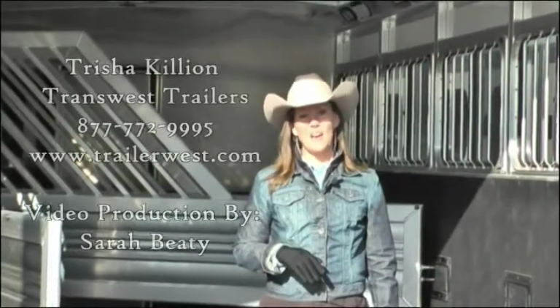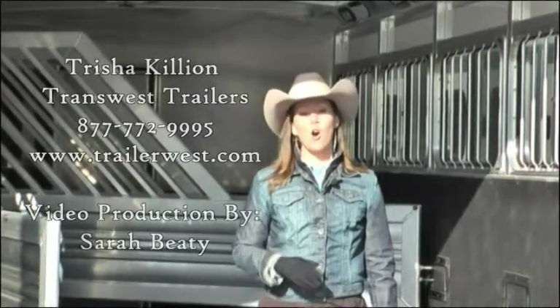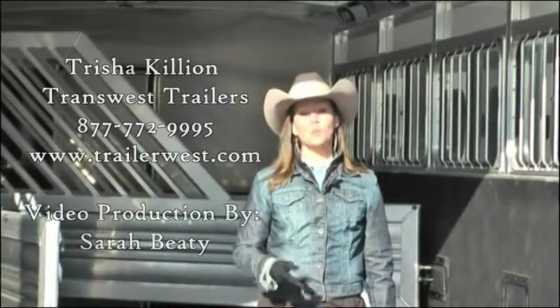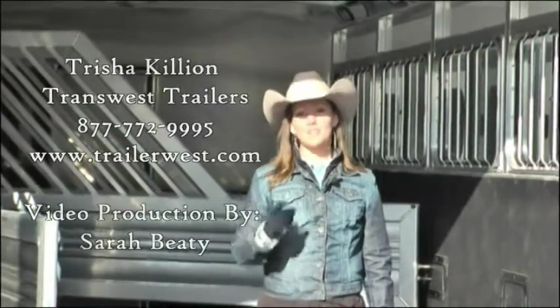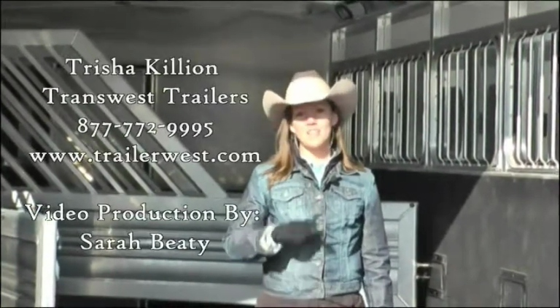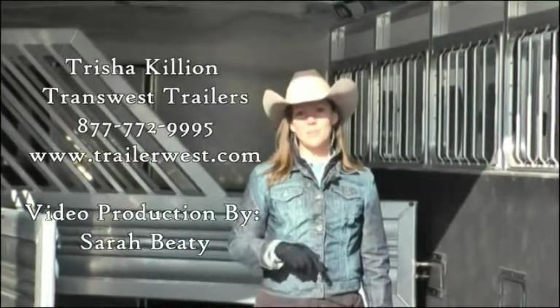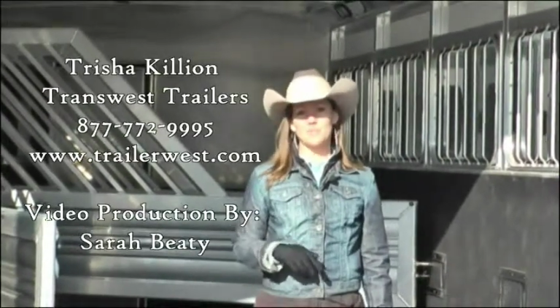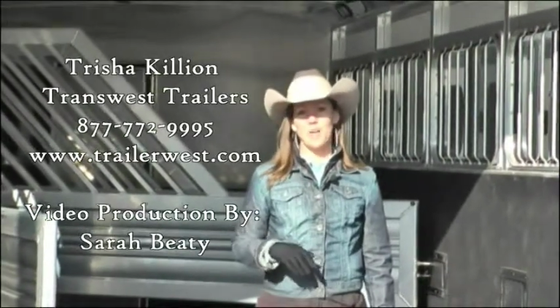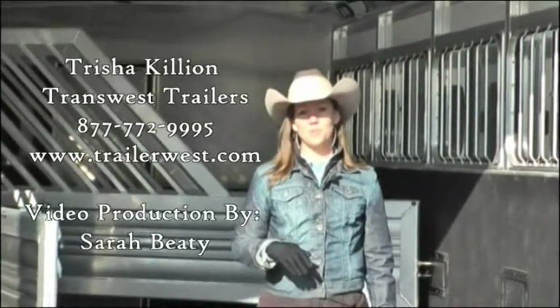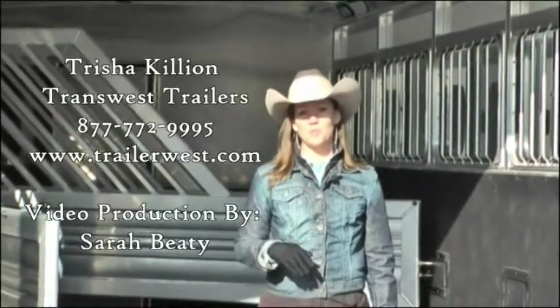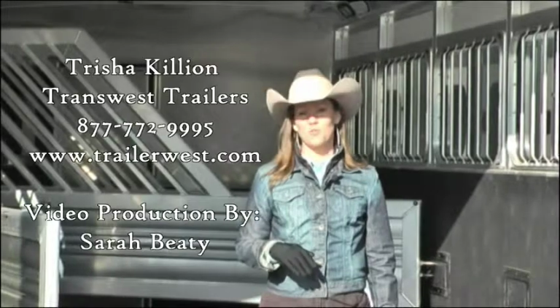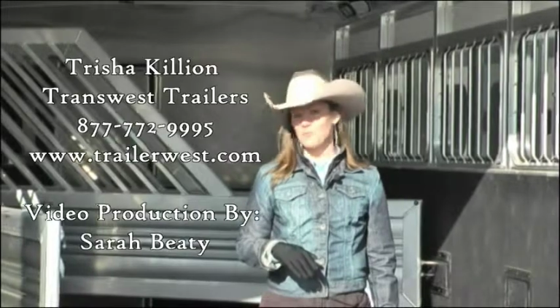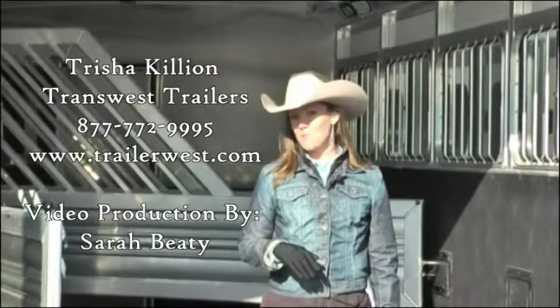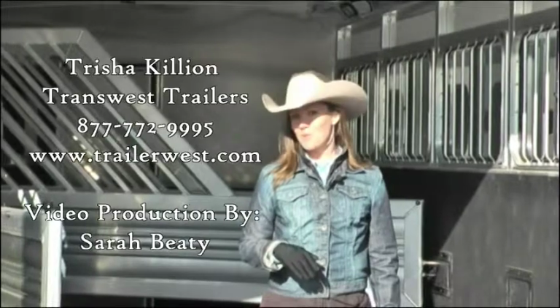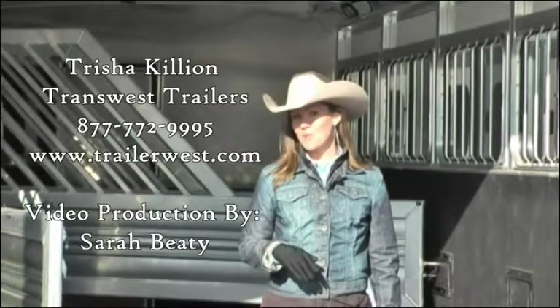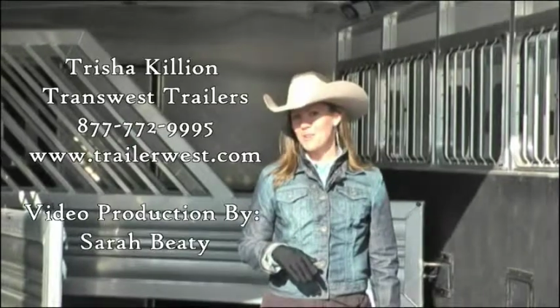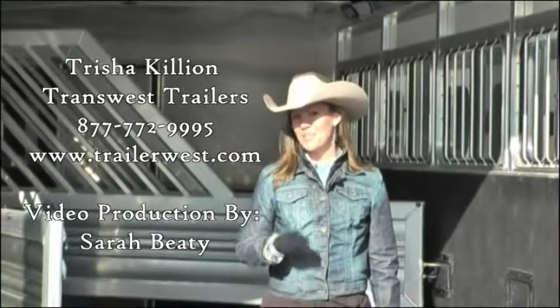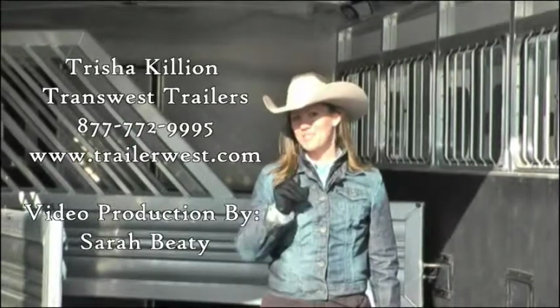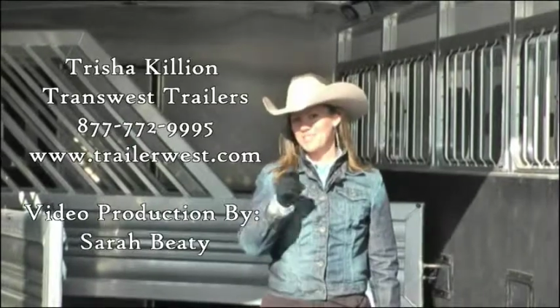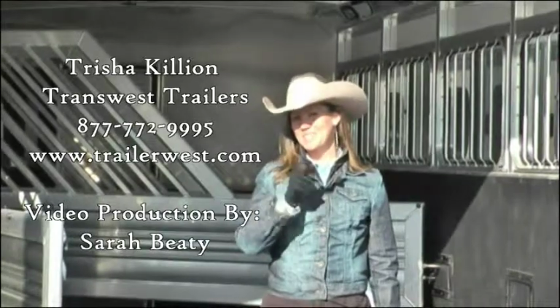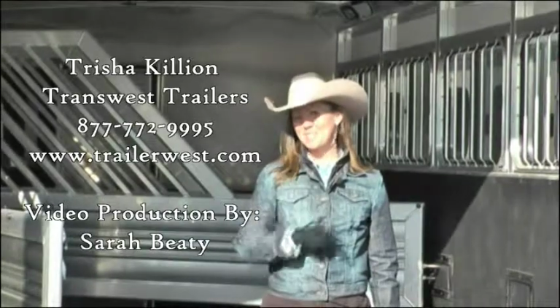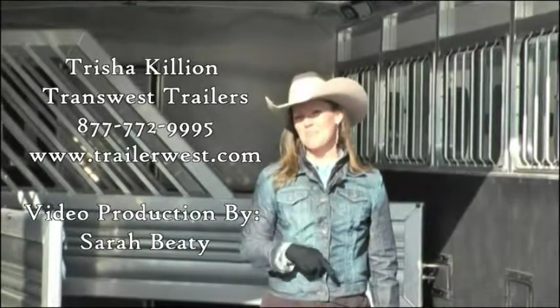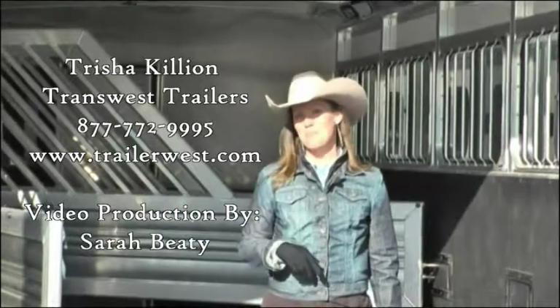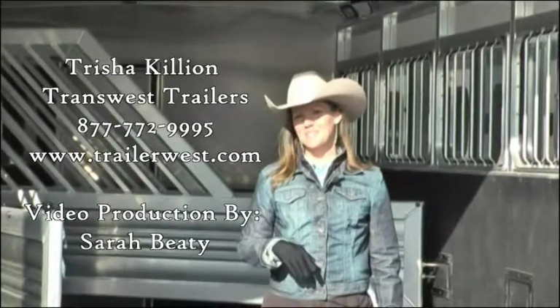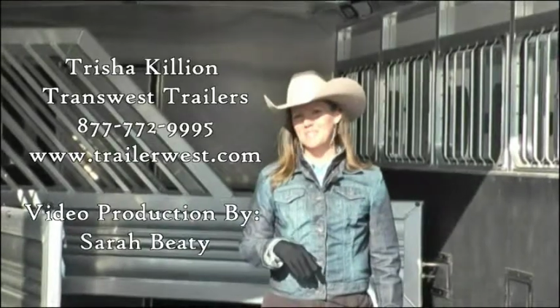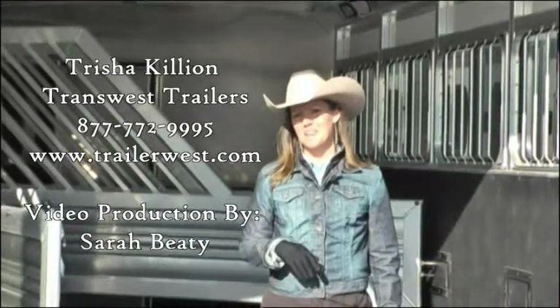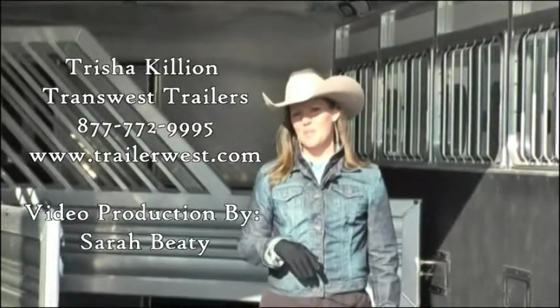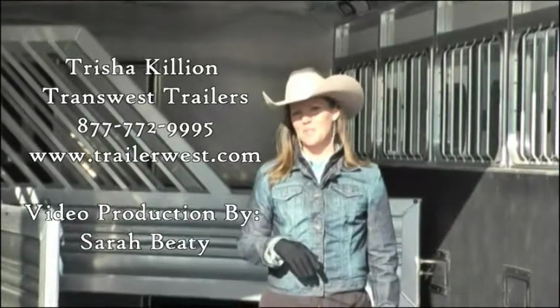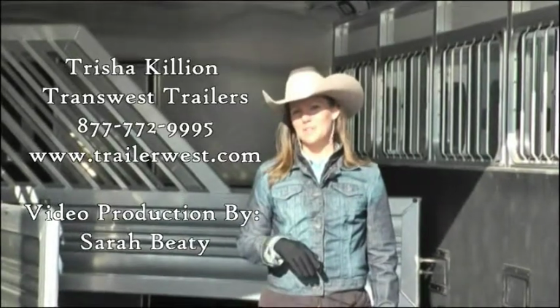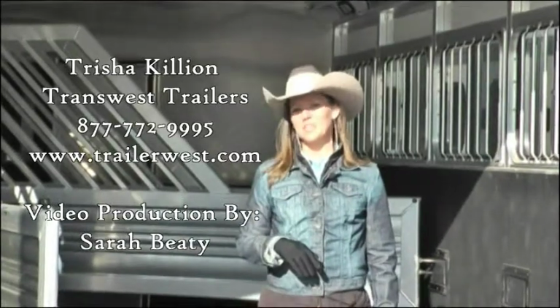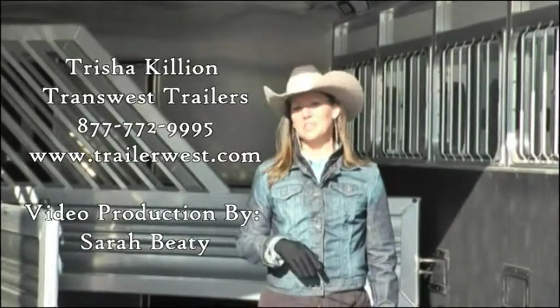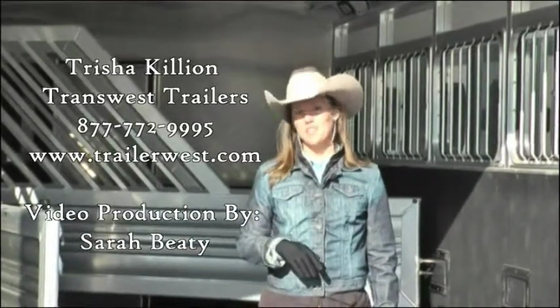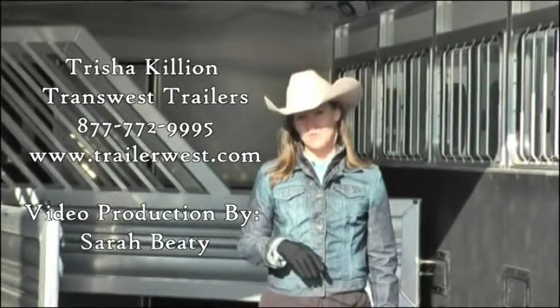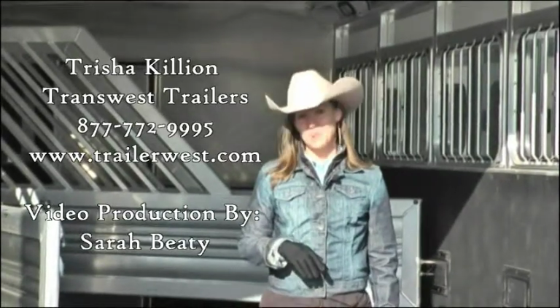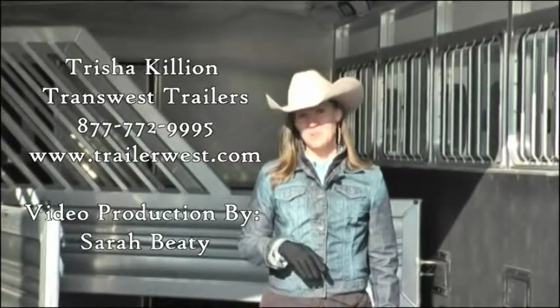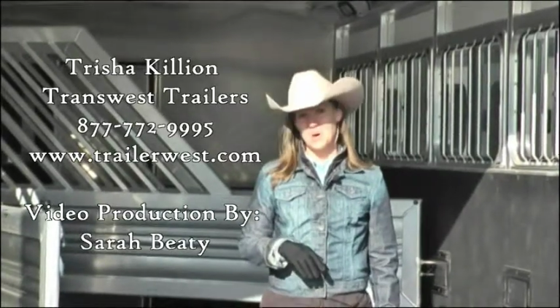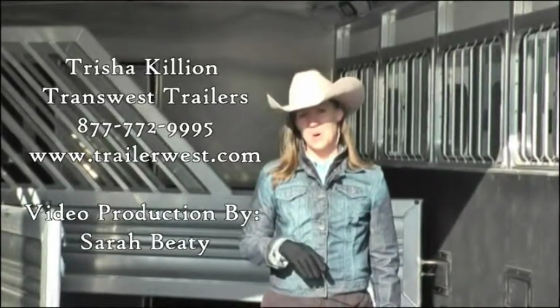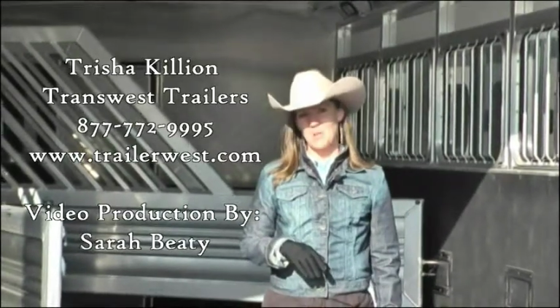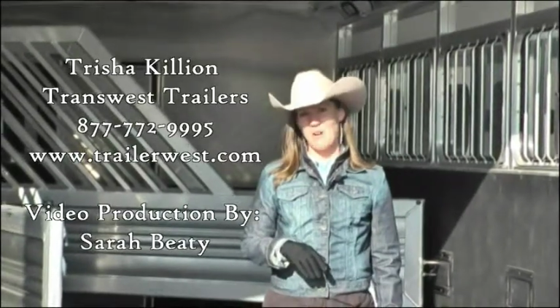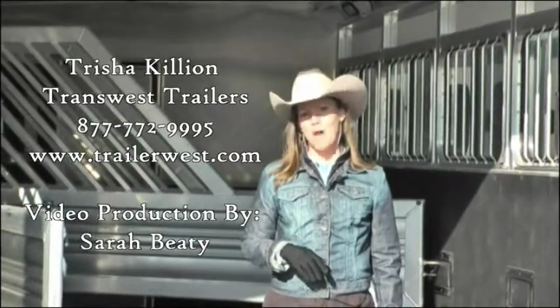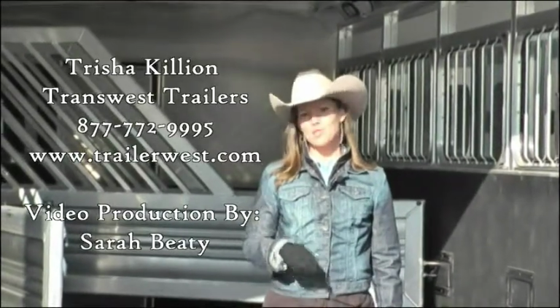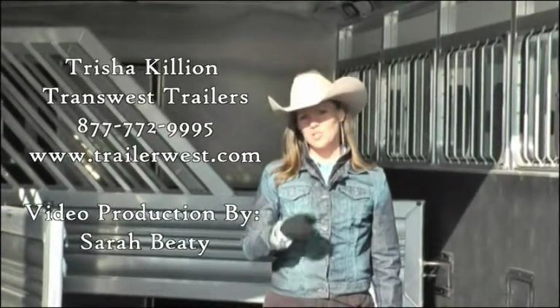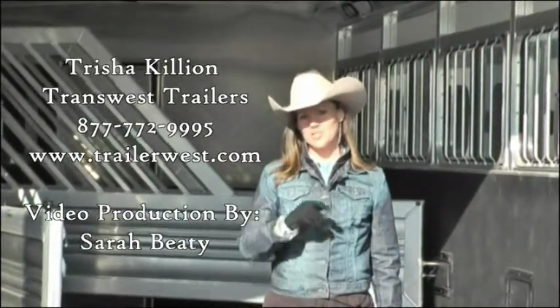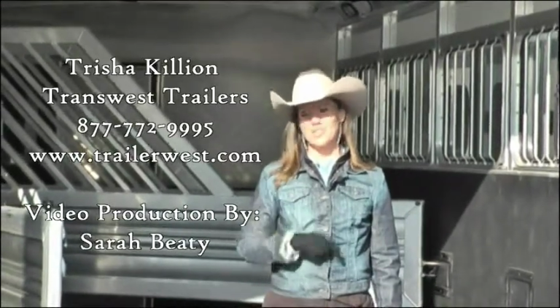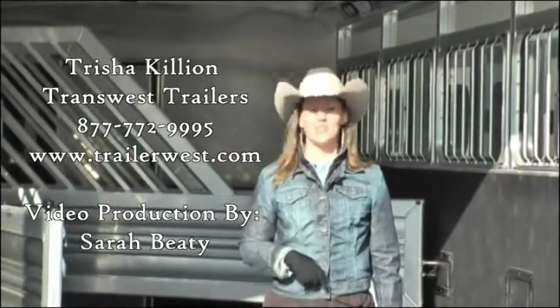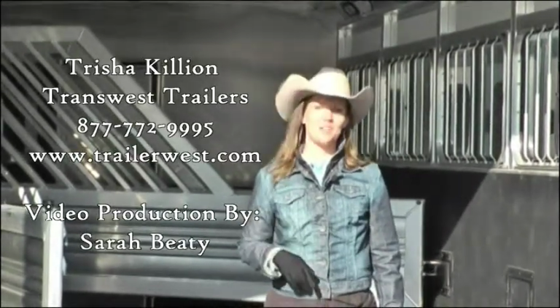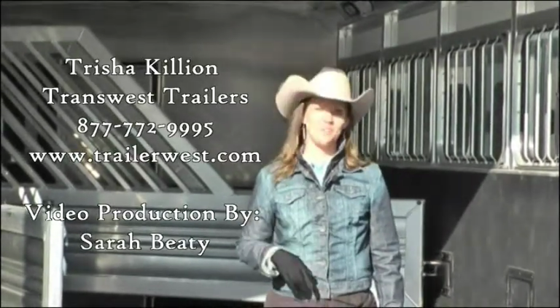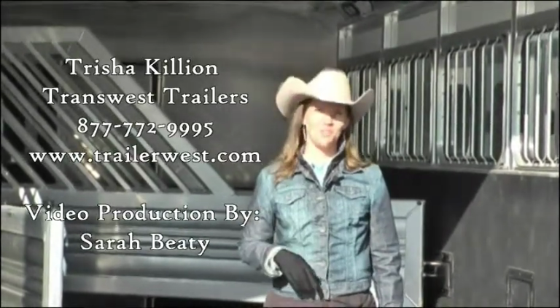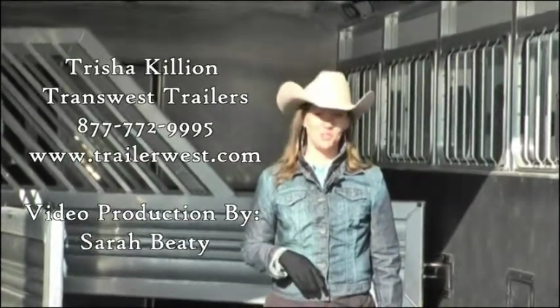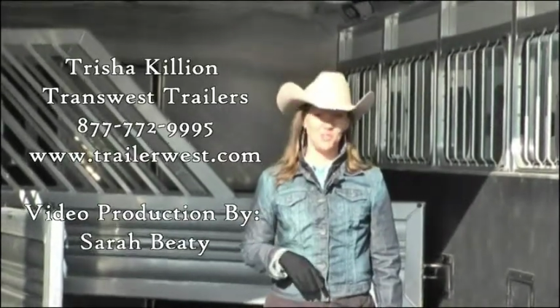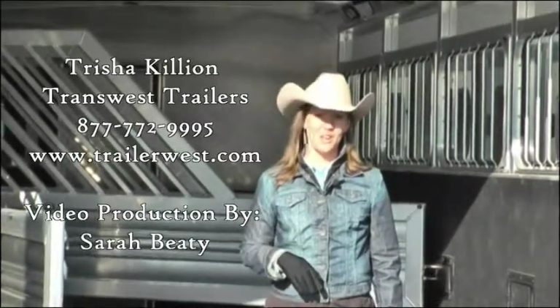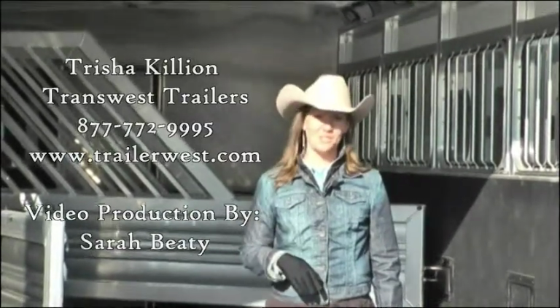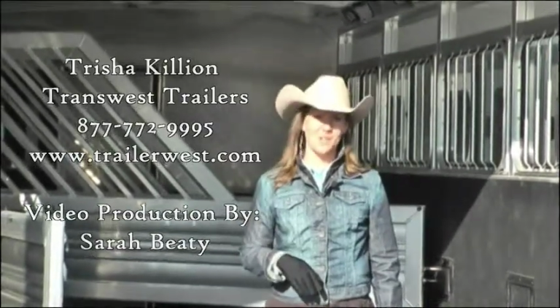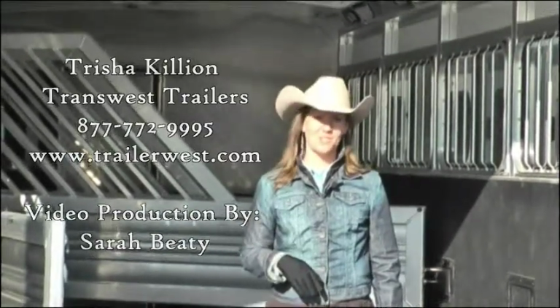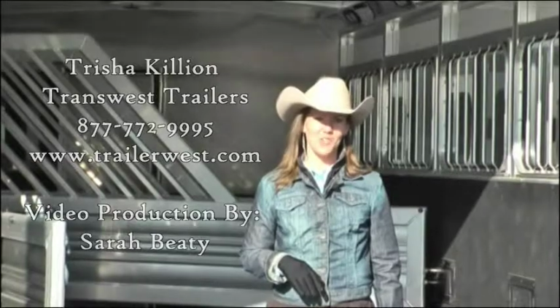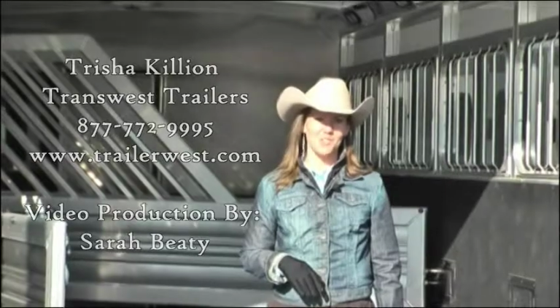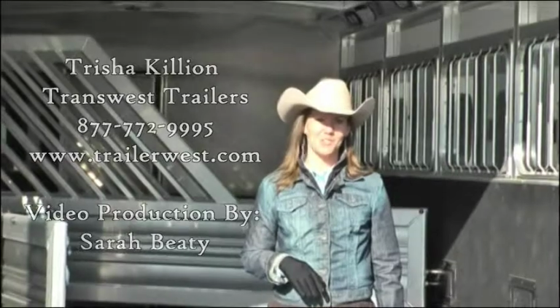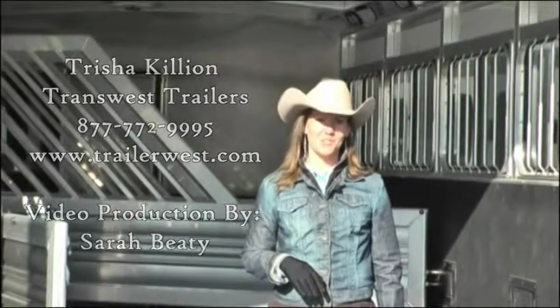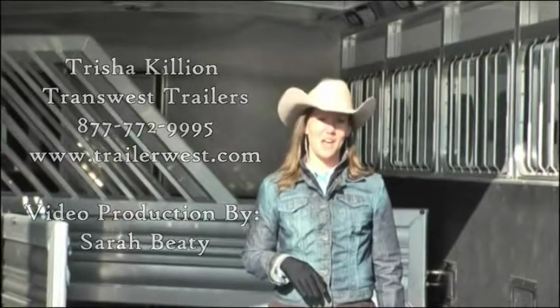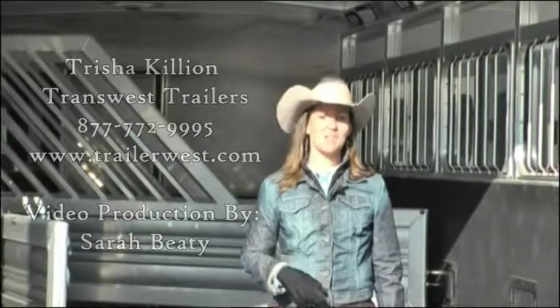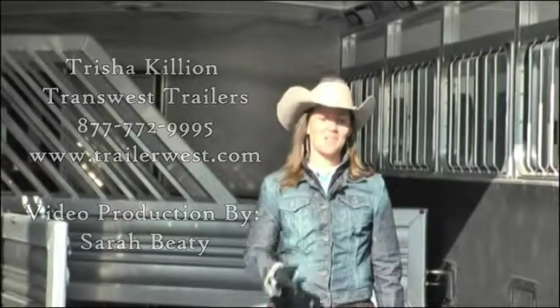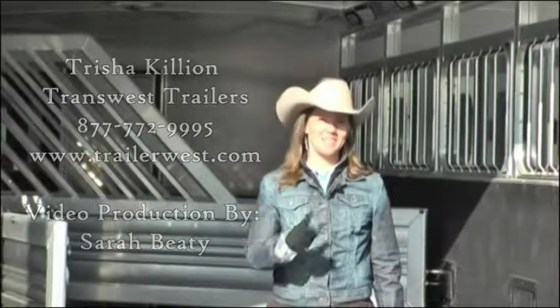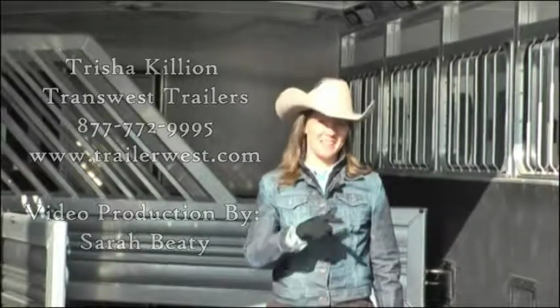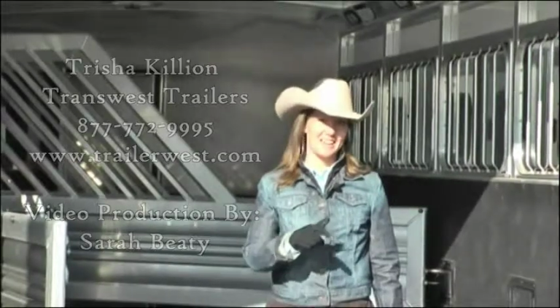Hope this tip has helped you. Remember, if just the tip isn't enough, give me a call. I'm Tricia Killian with TransWest Trailers. Have a great day.